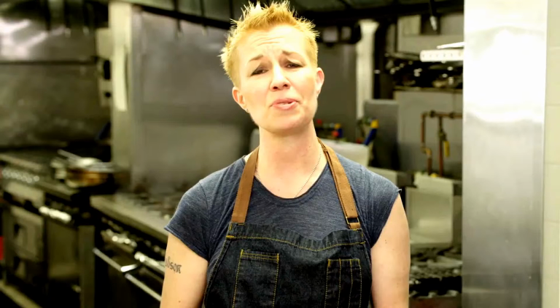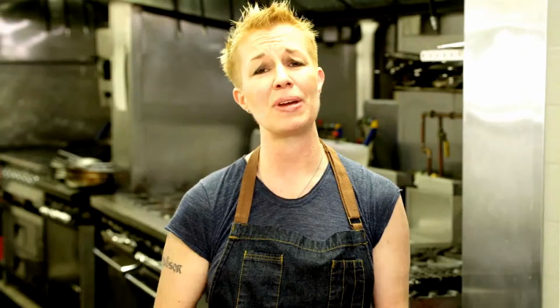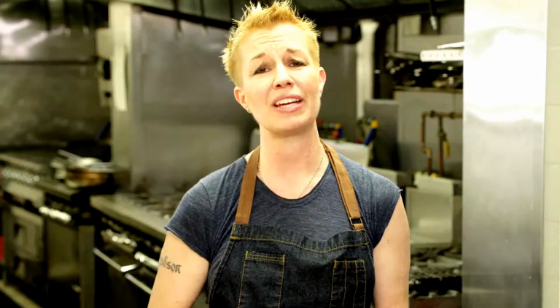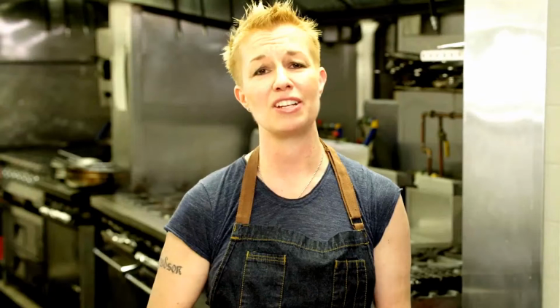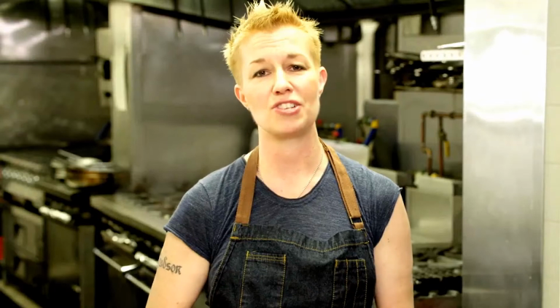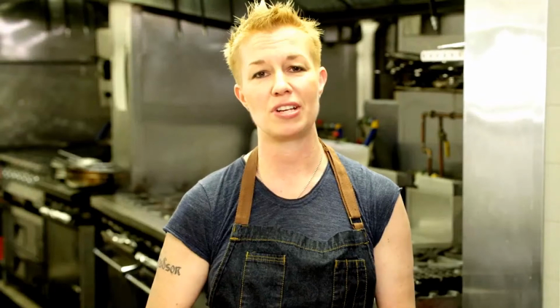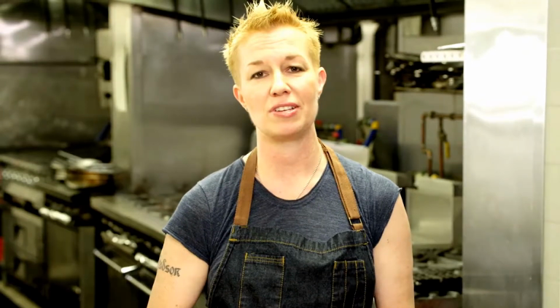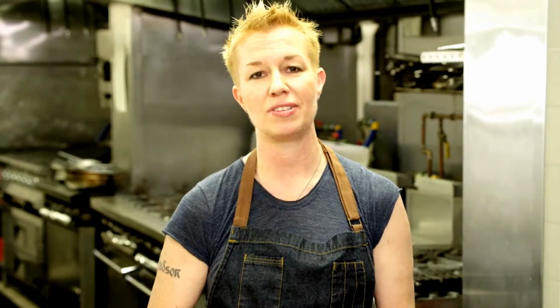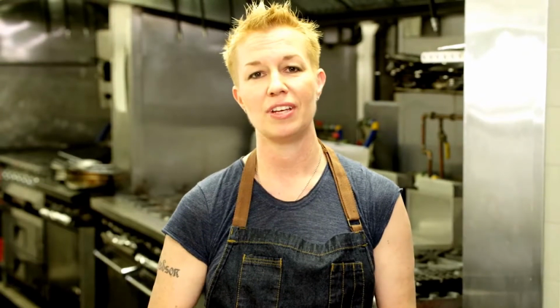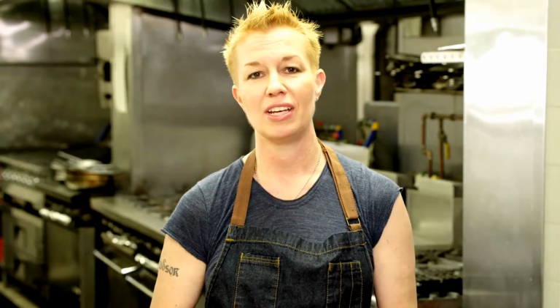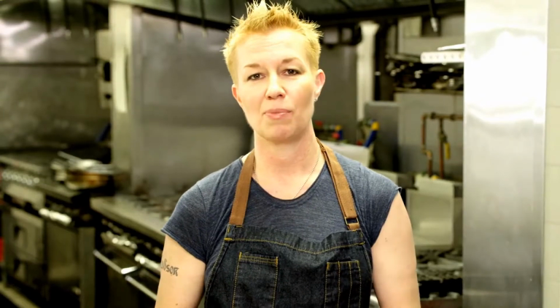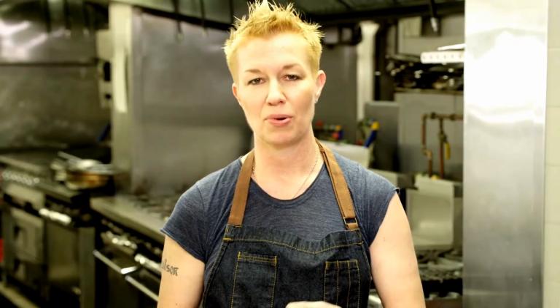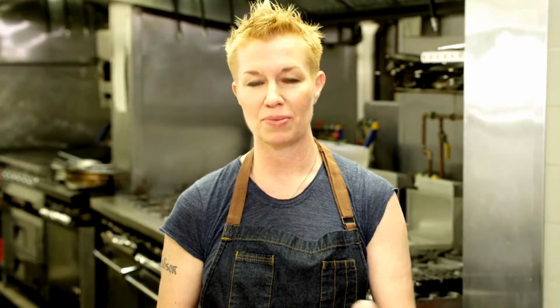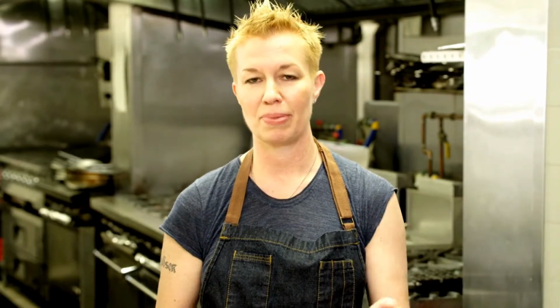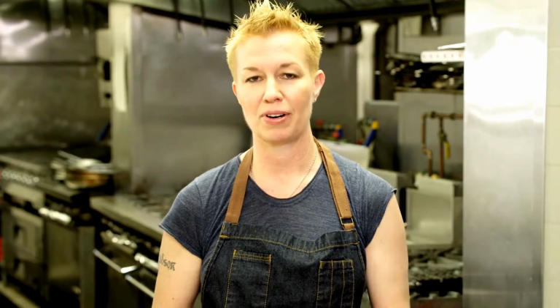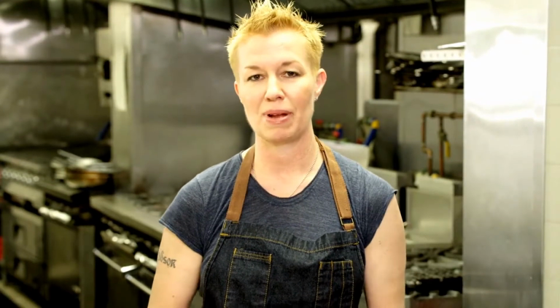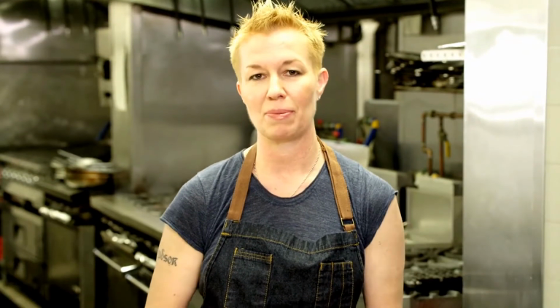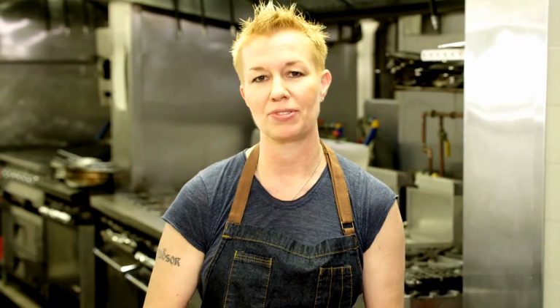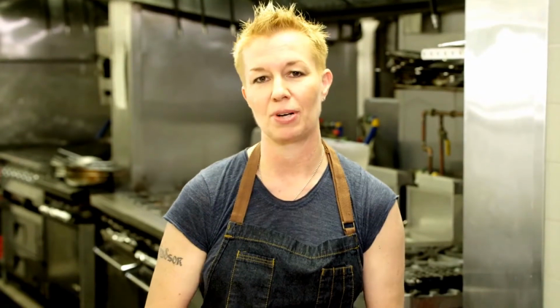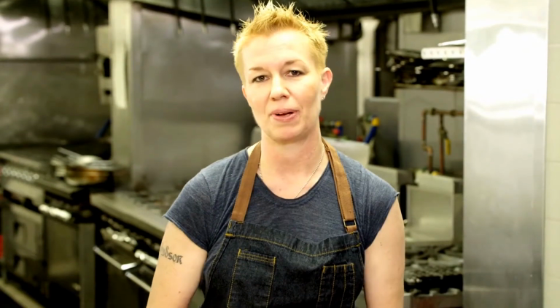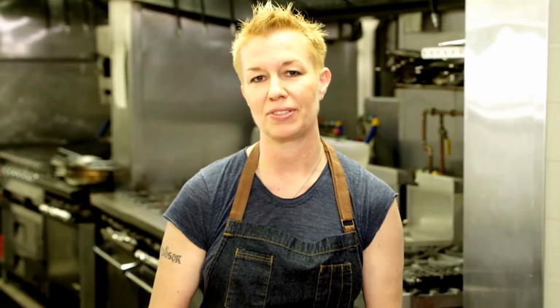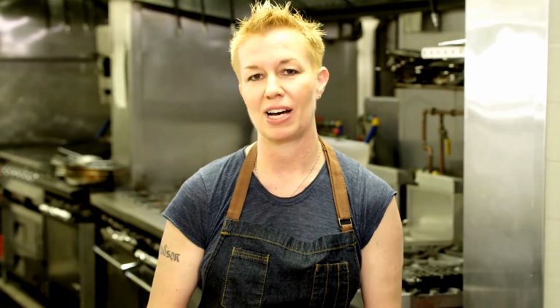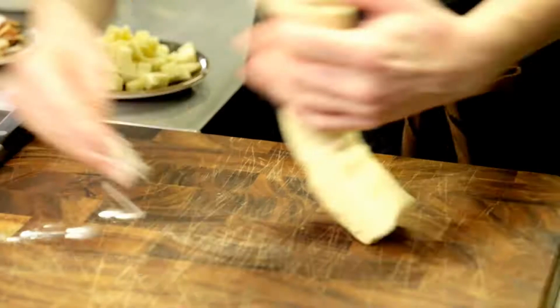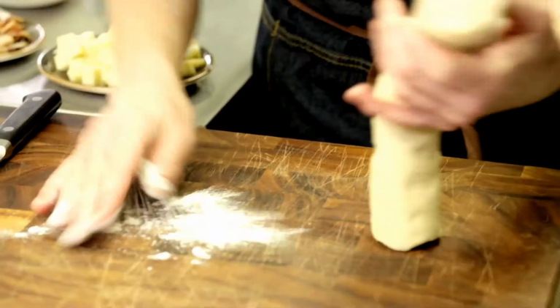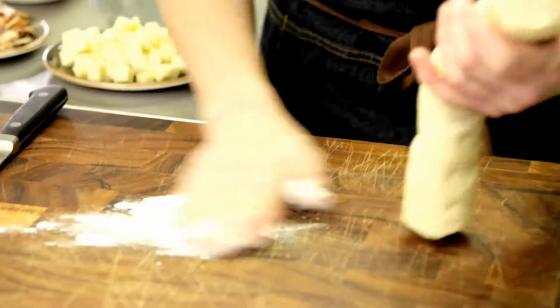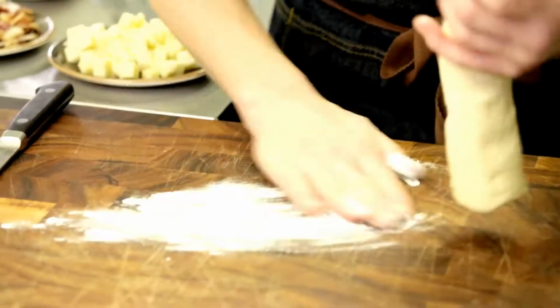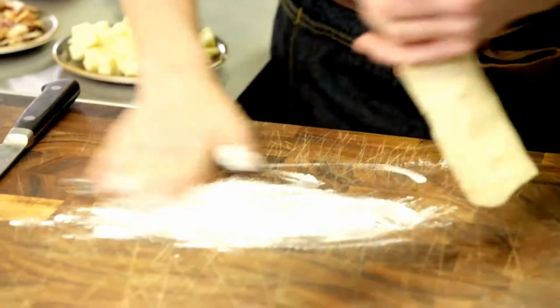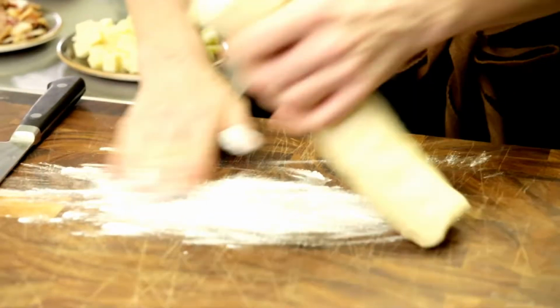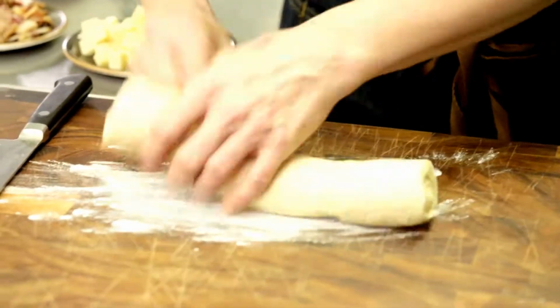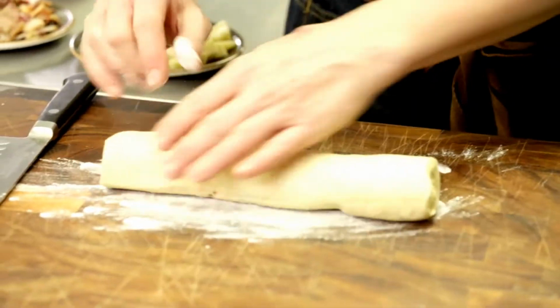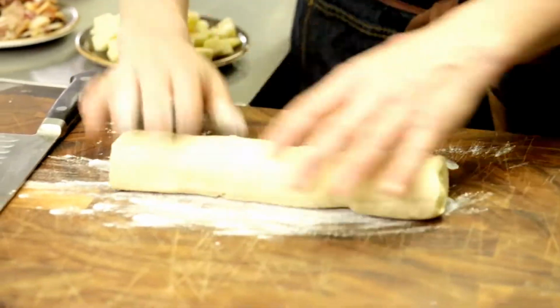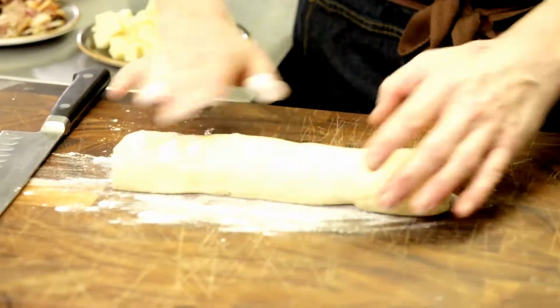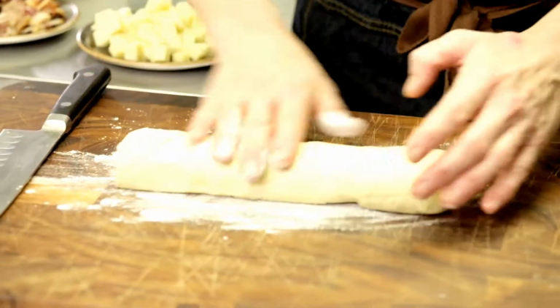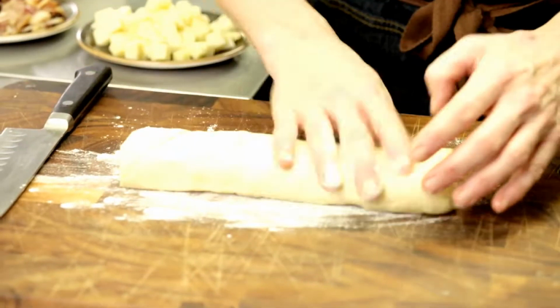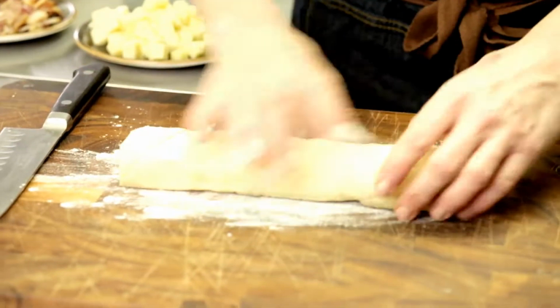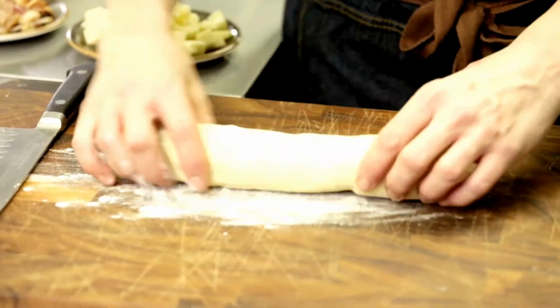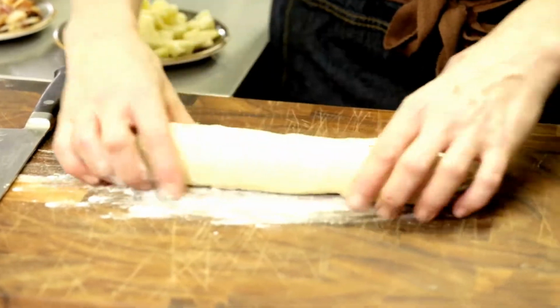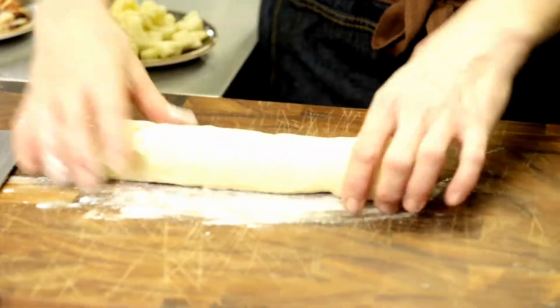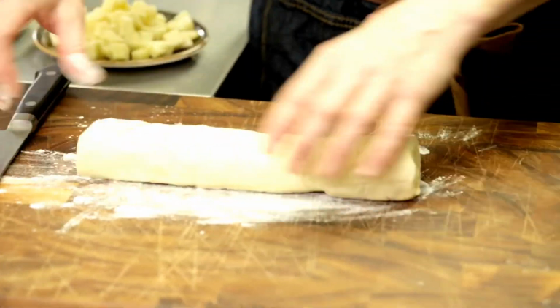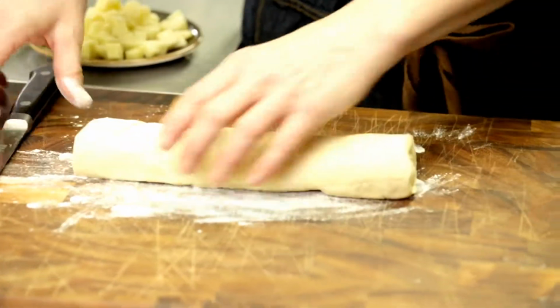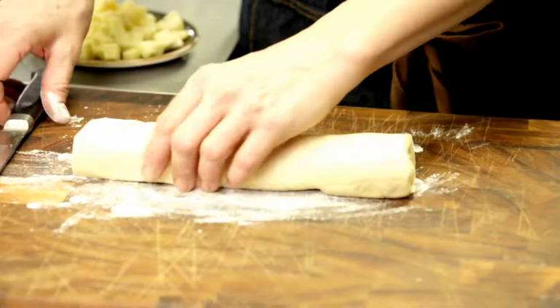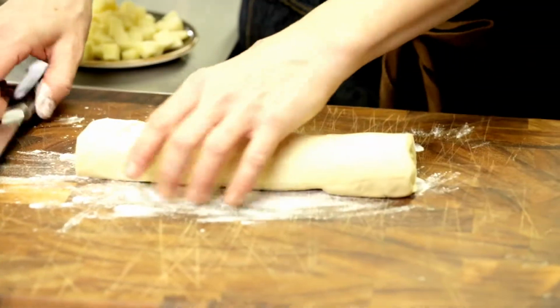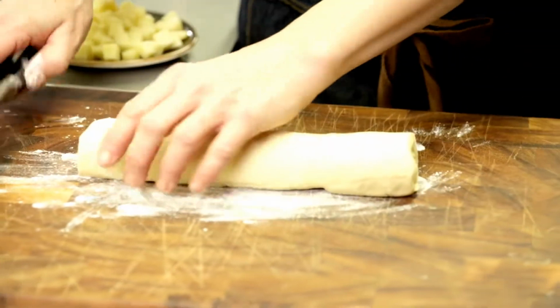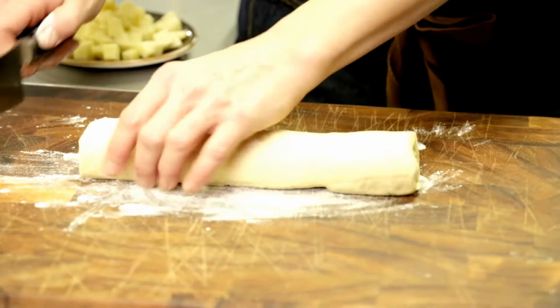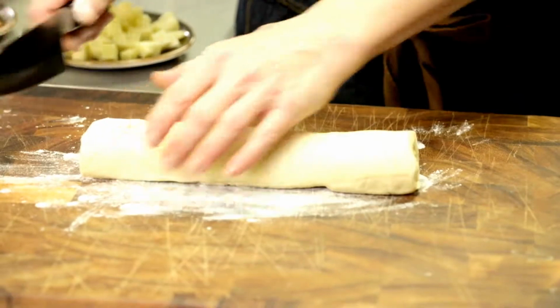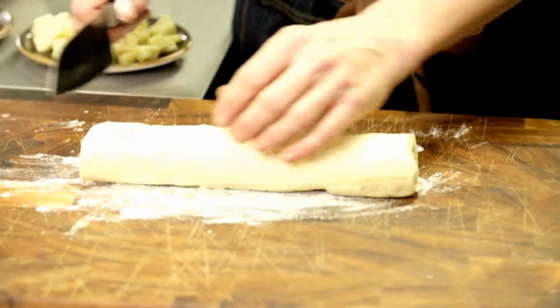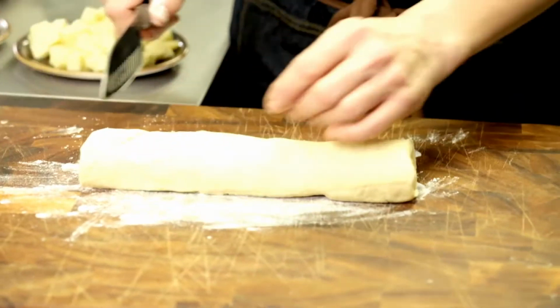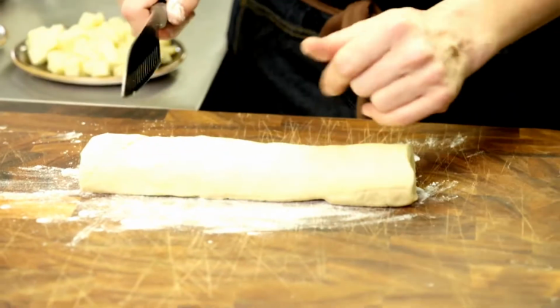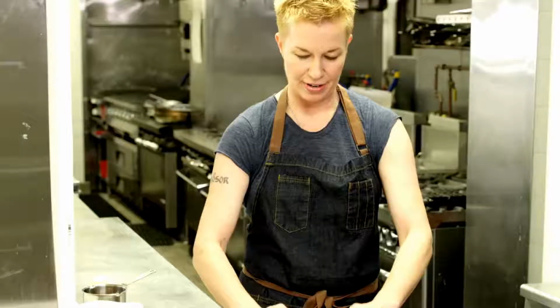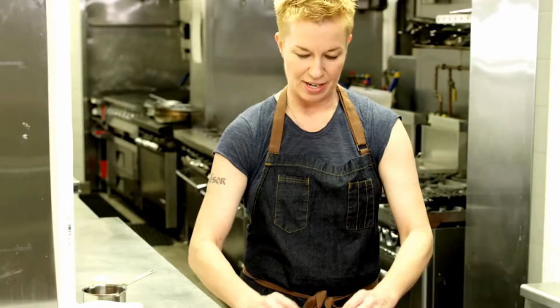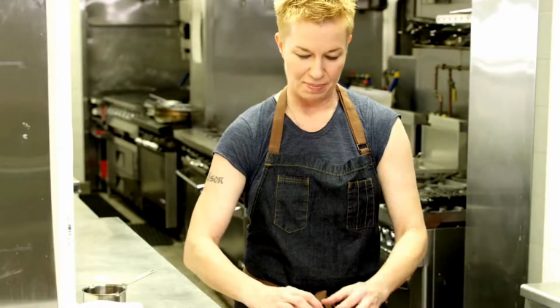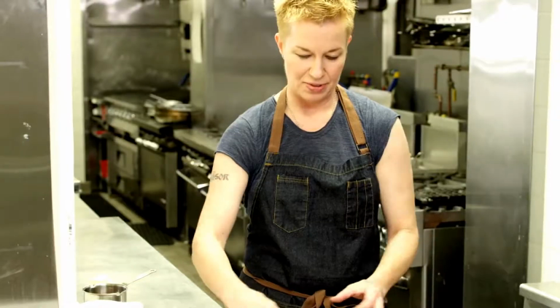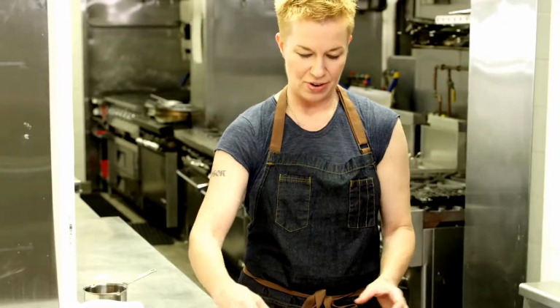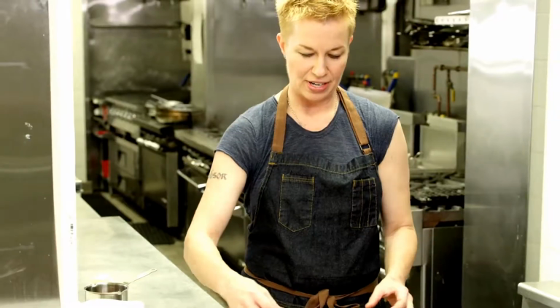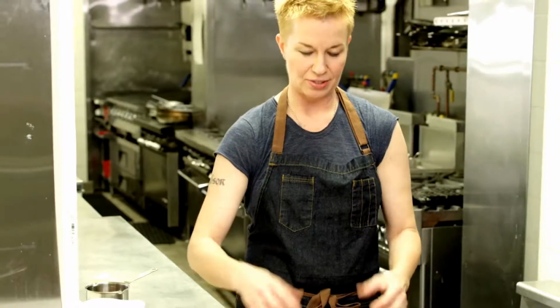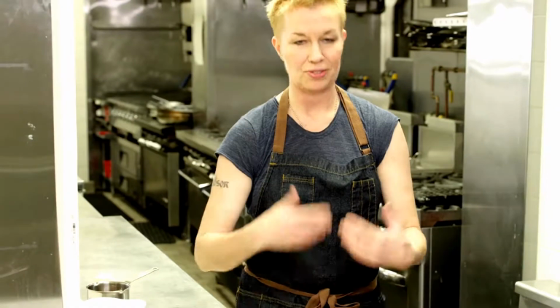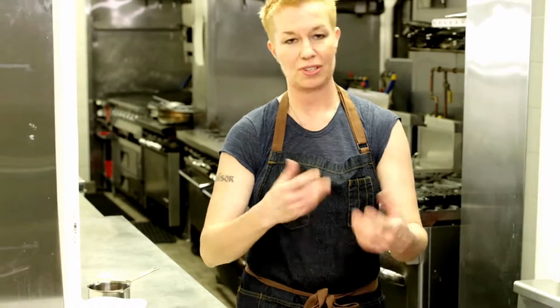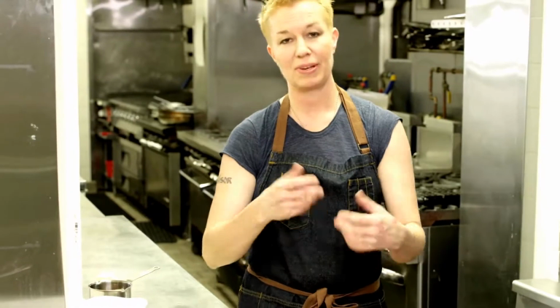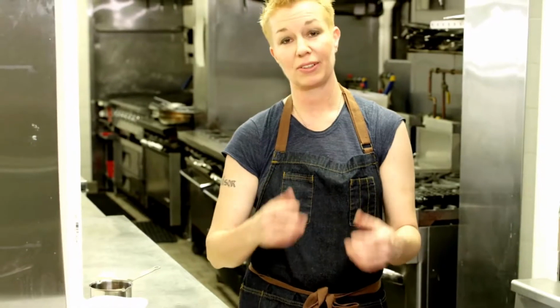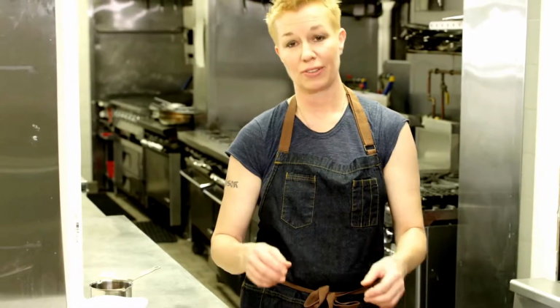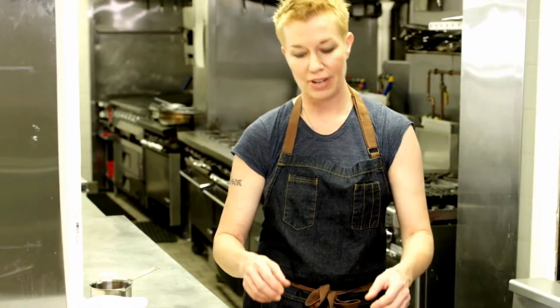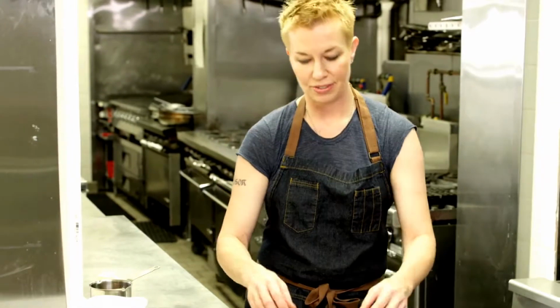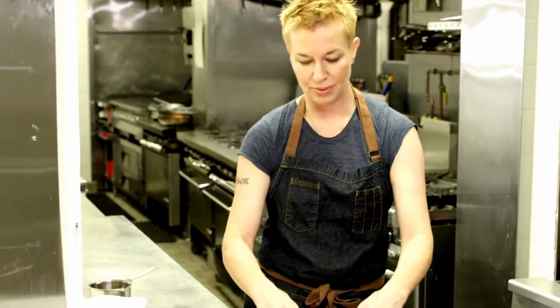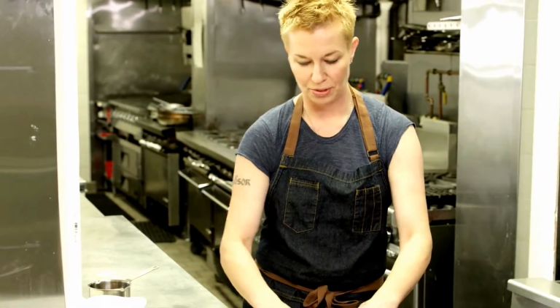Bacon and cheese and pour some buttered maple syrup on top. This is the crescent dough — it comes in little perforated triangles so you can make little crescent rolls.